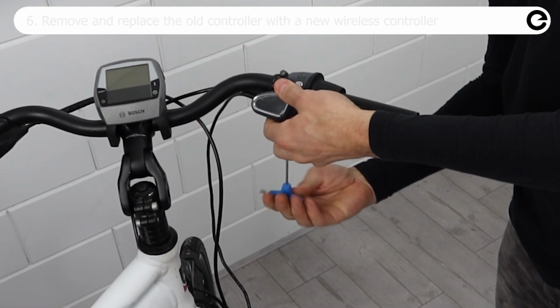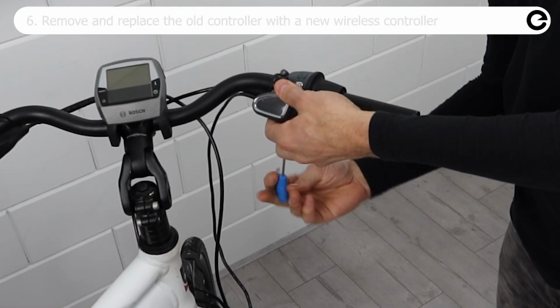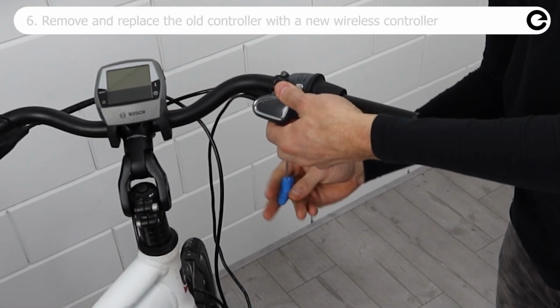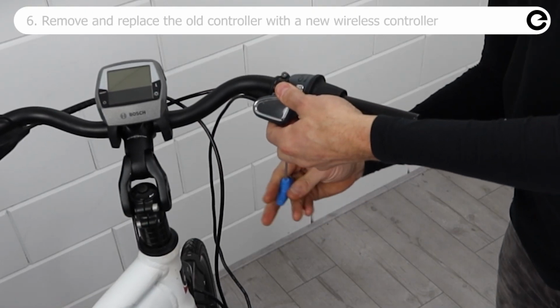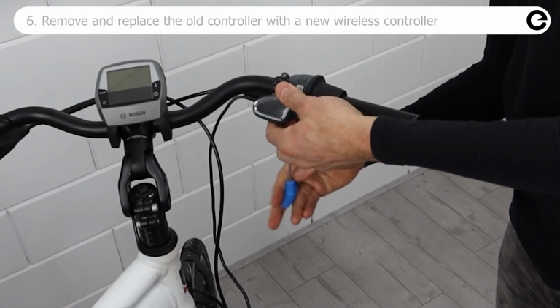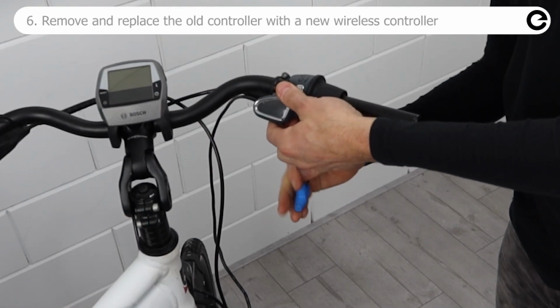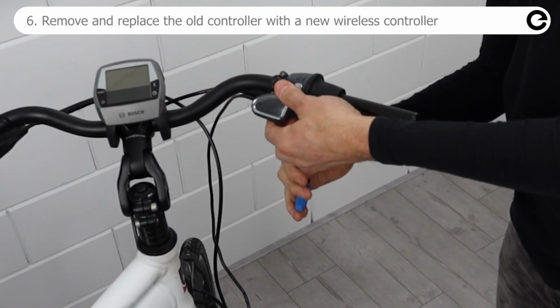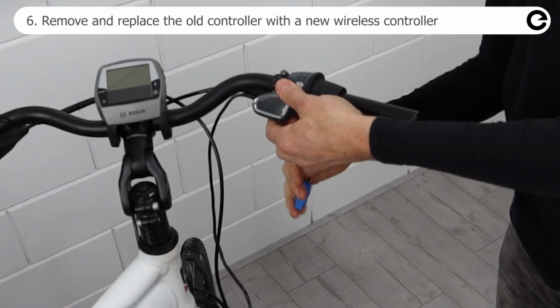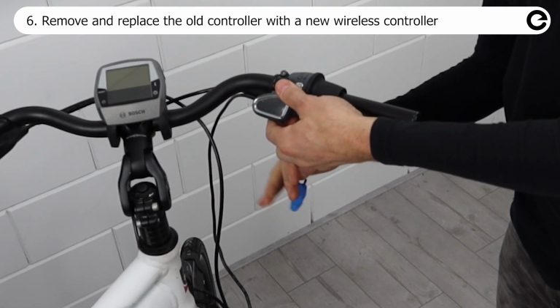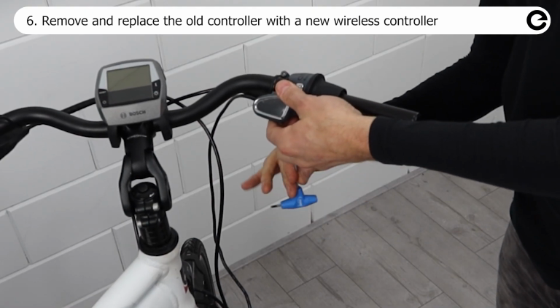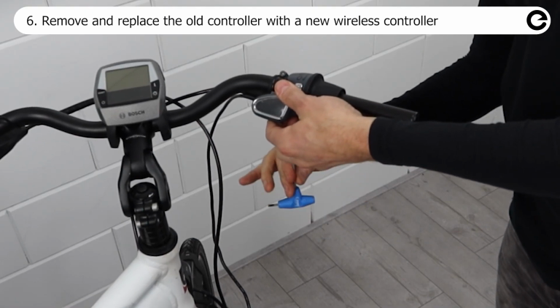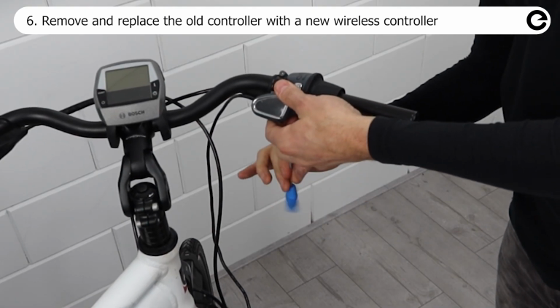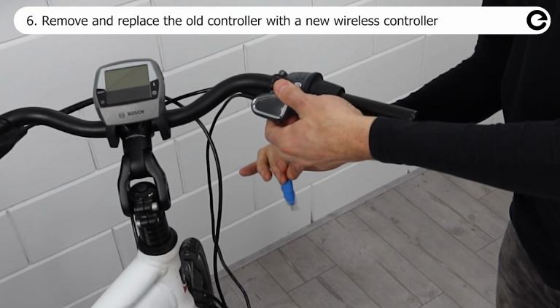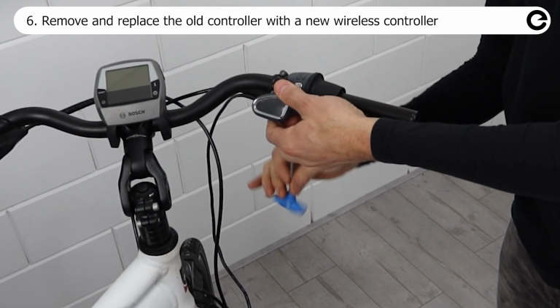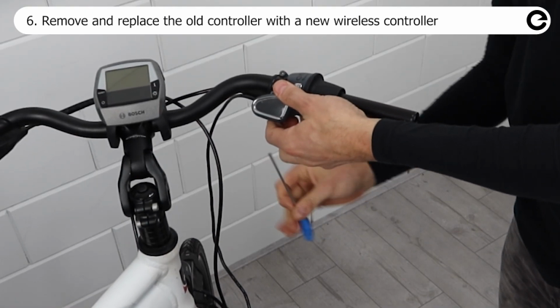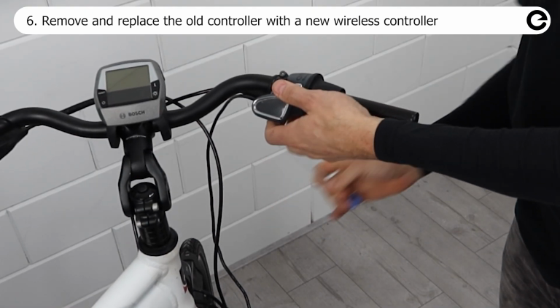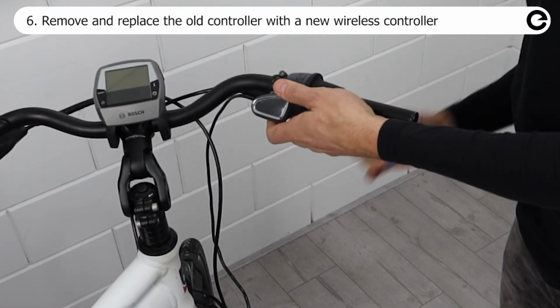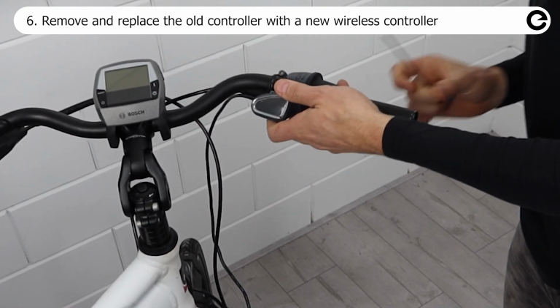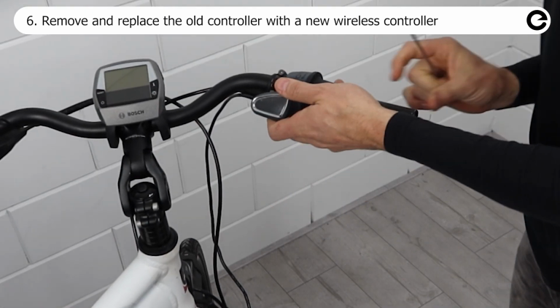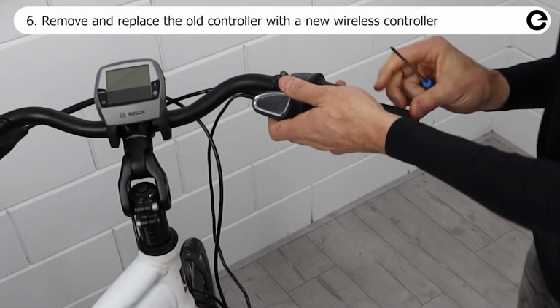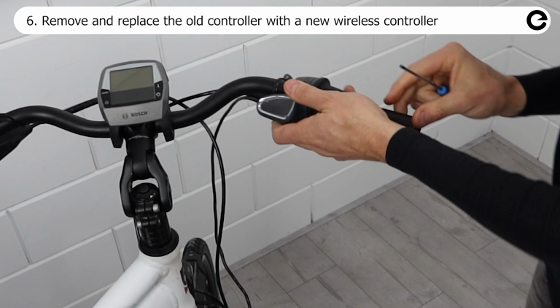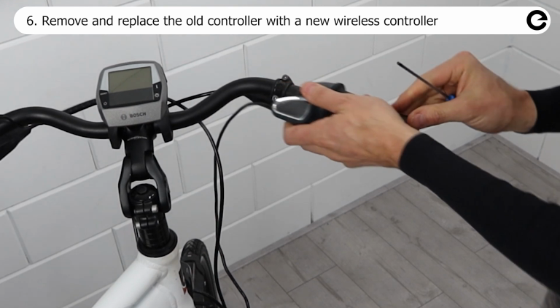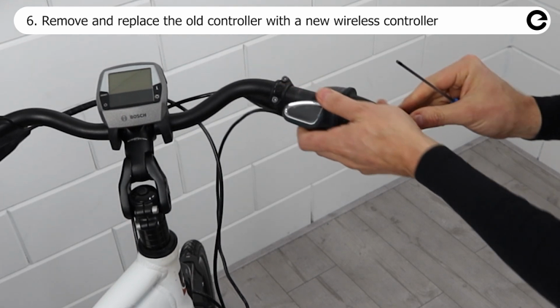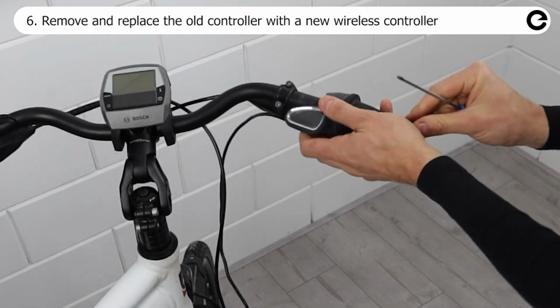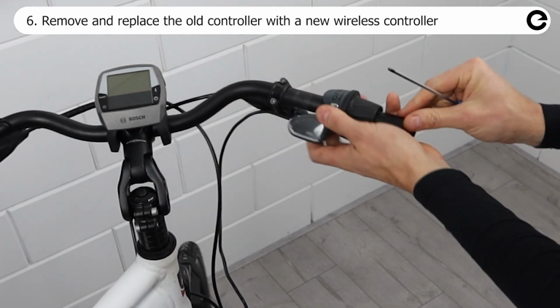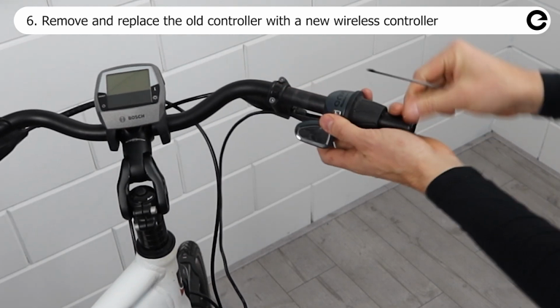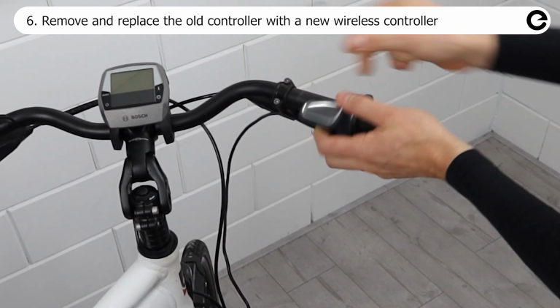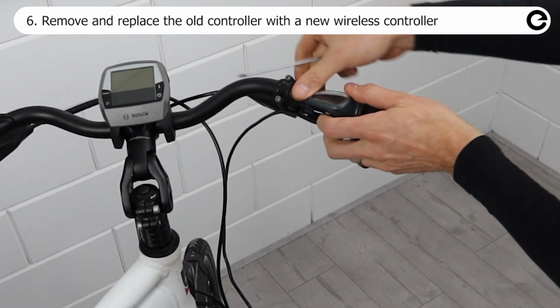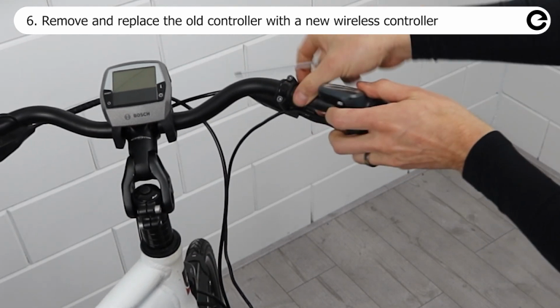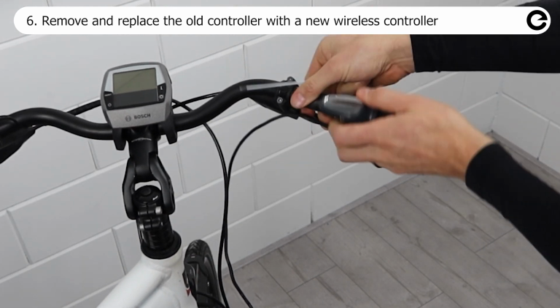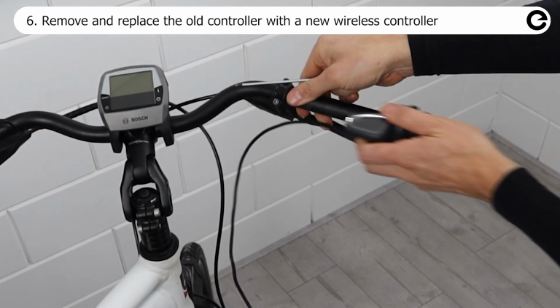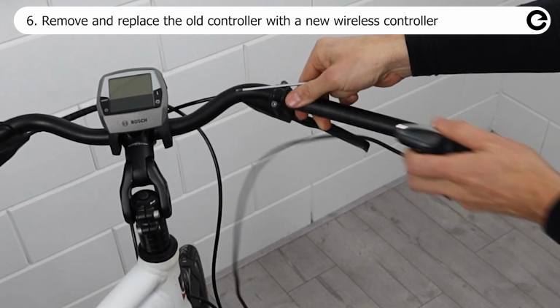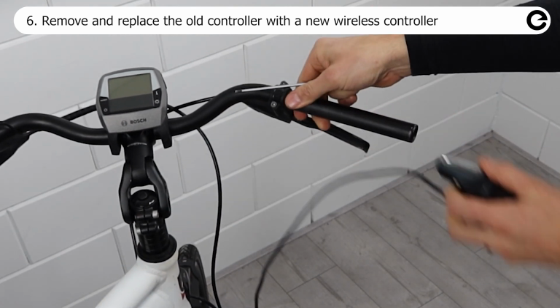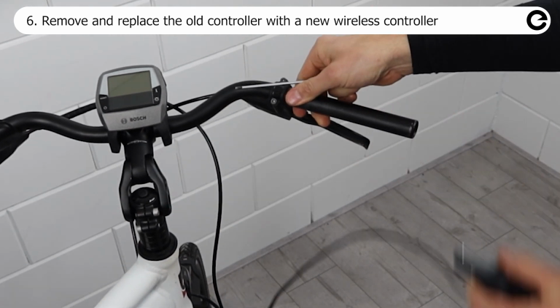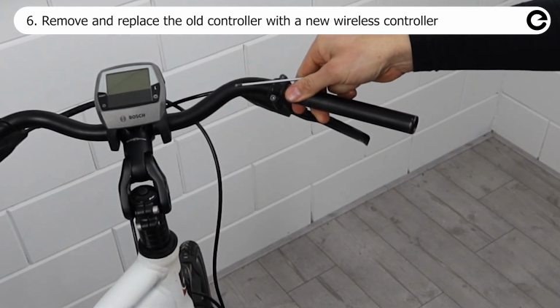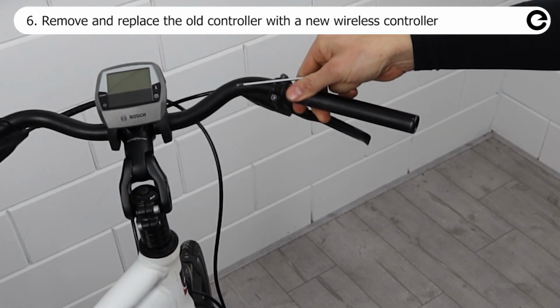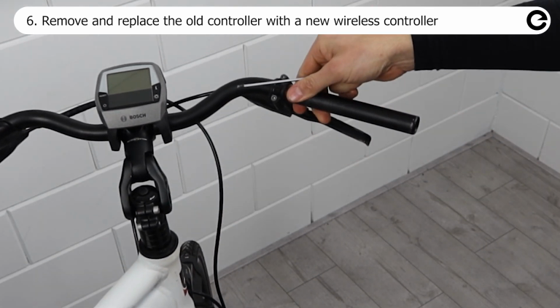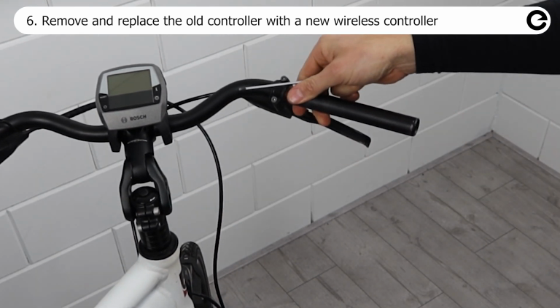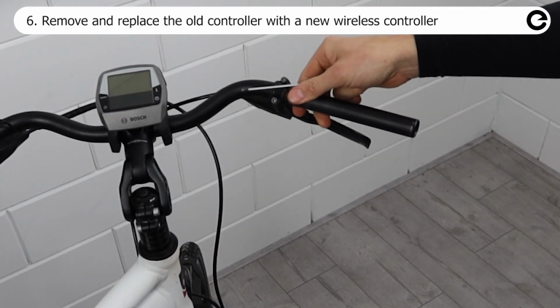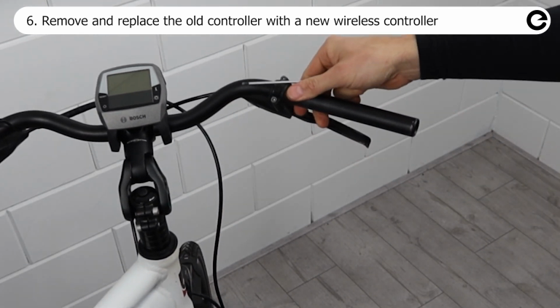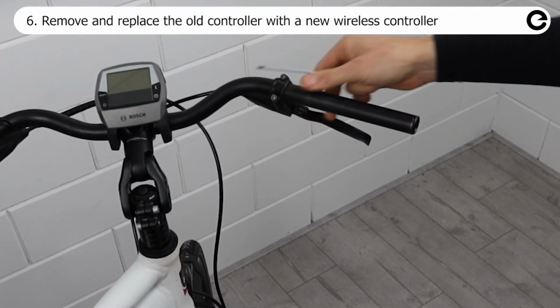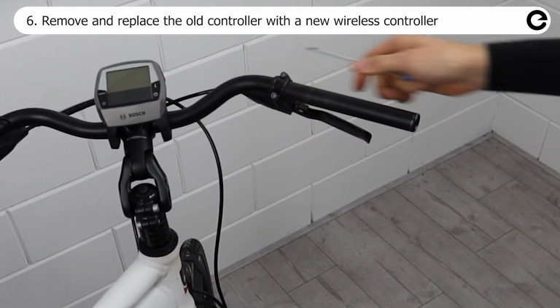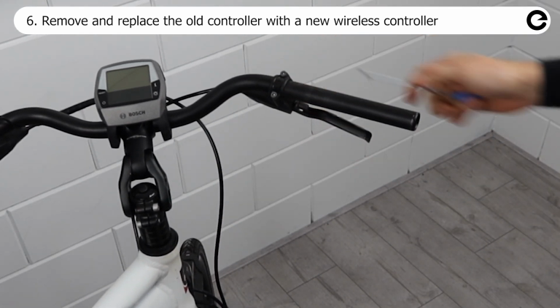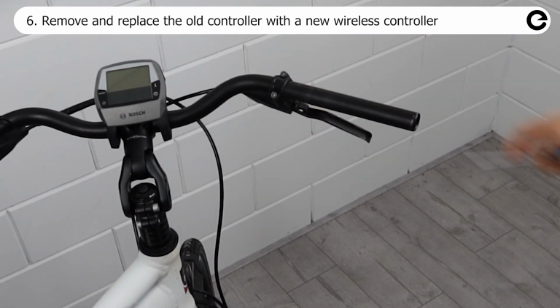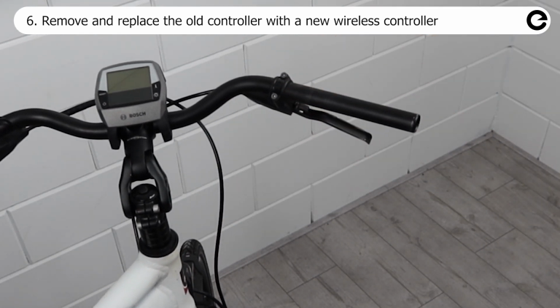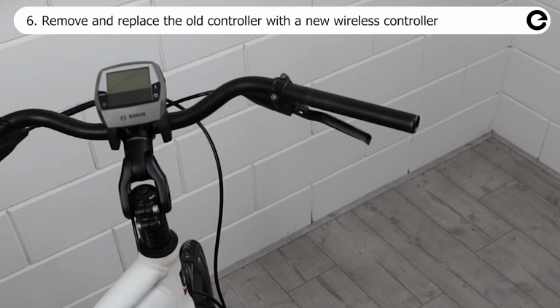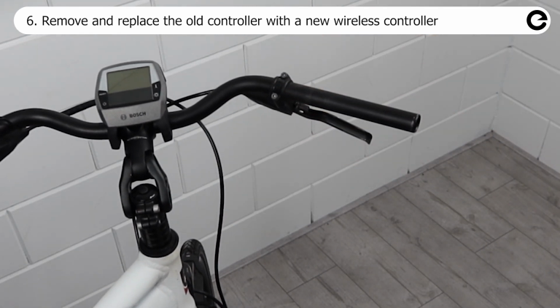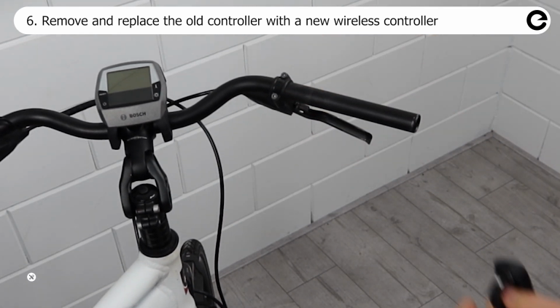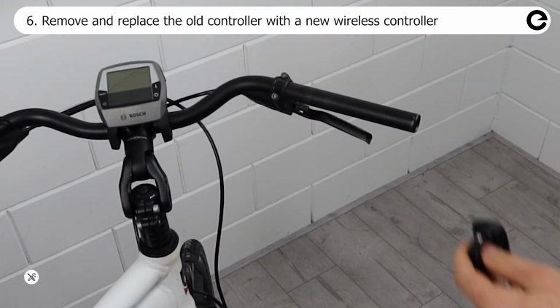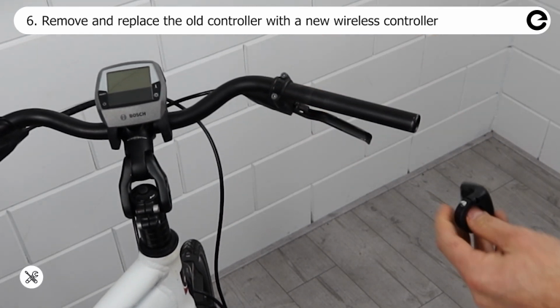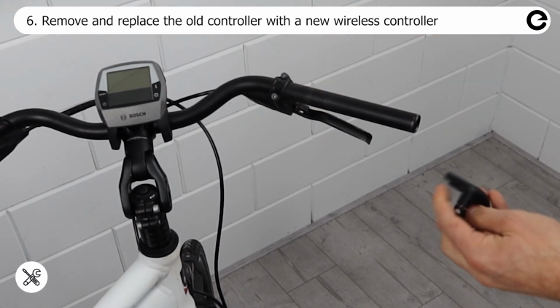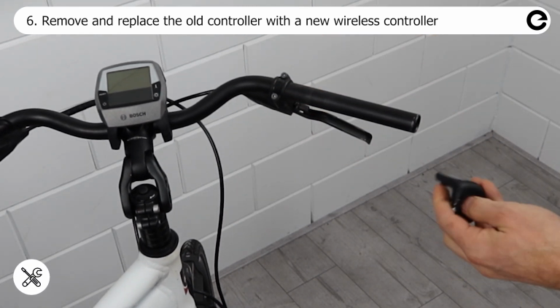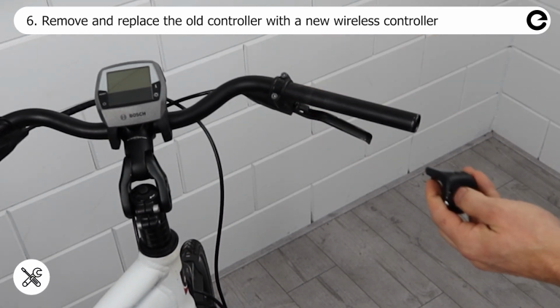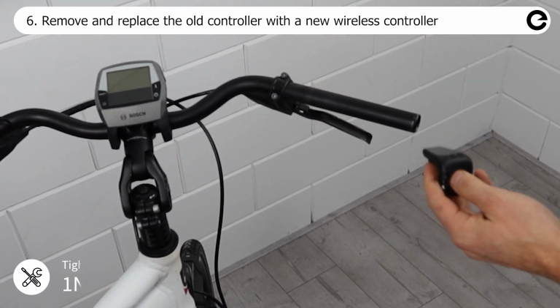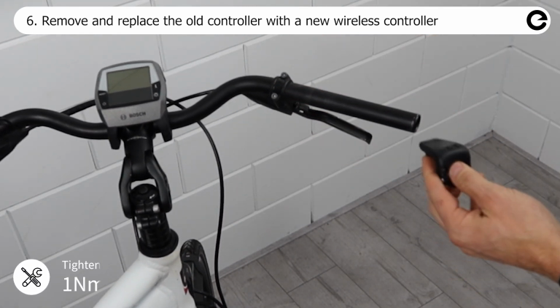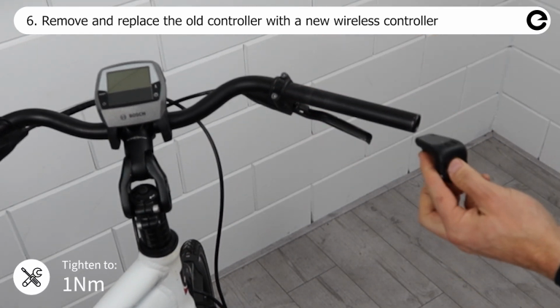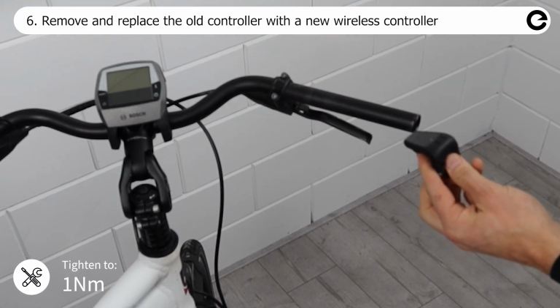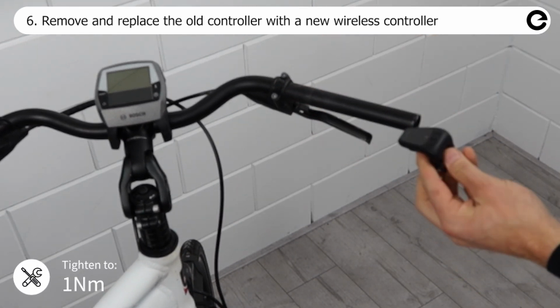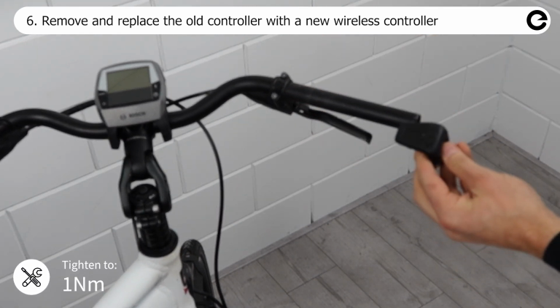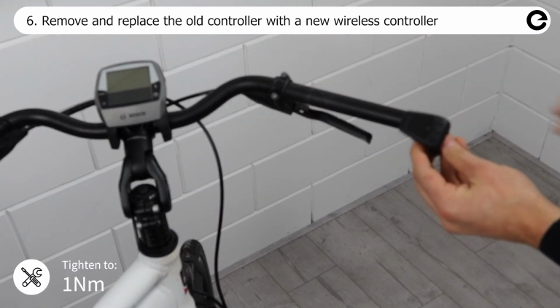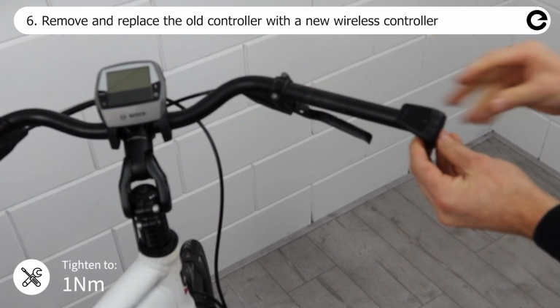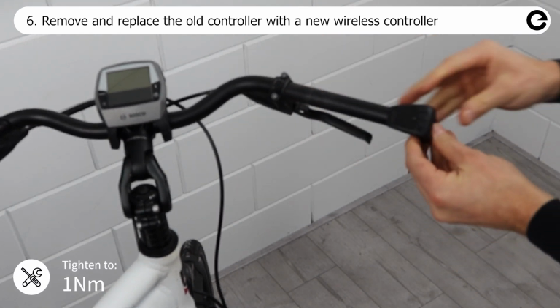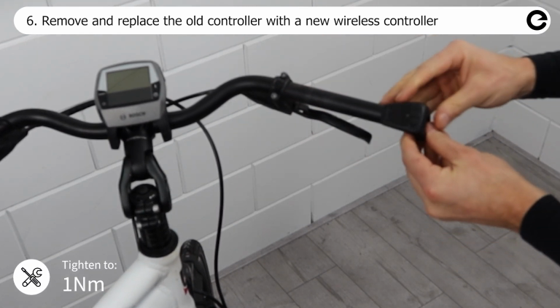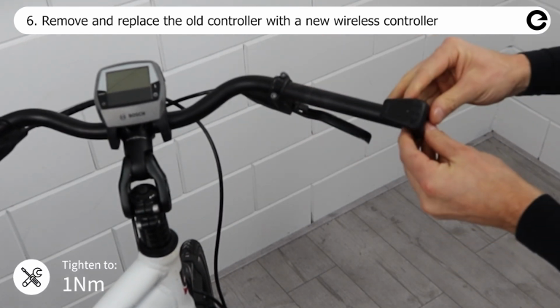Remove the old controller and wiring, then install the new wireless controller and secure it with the allen bolt.